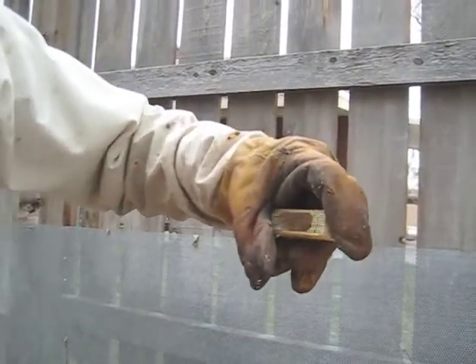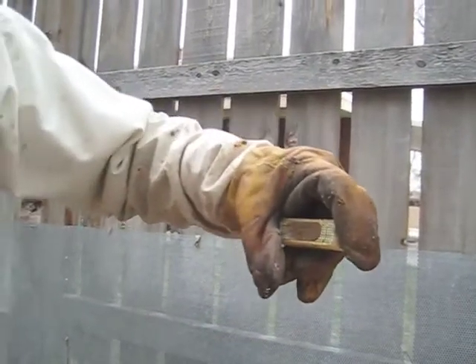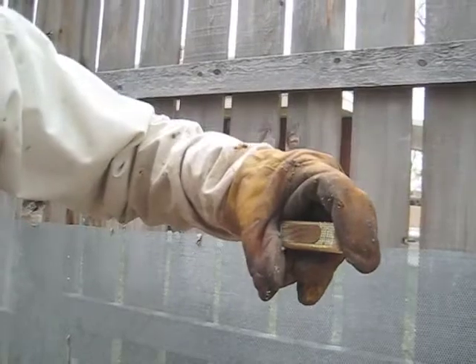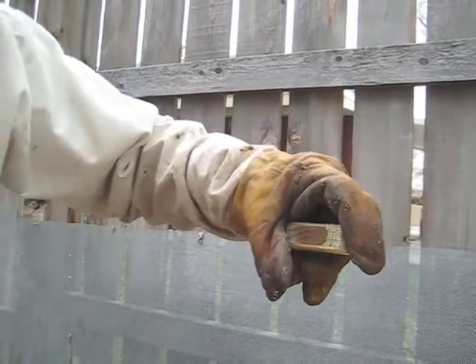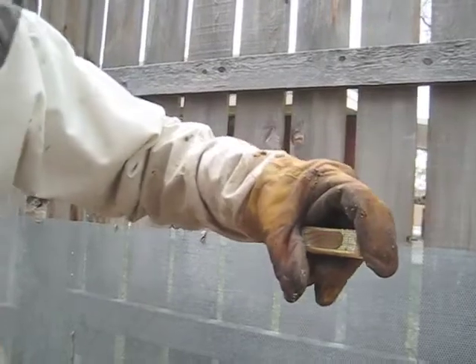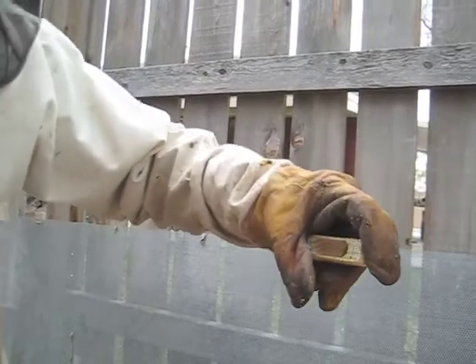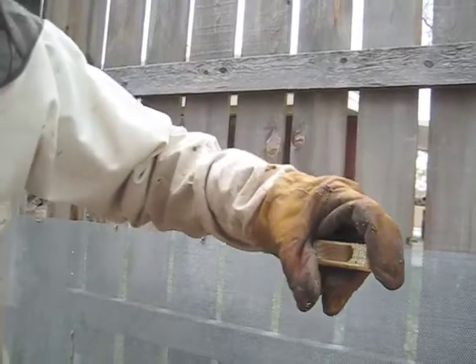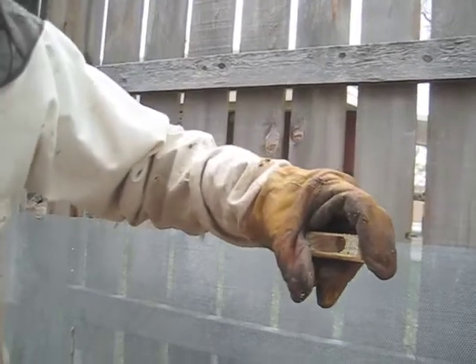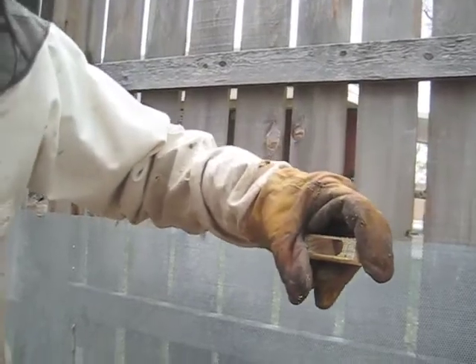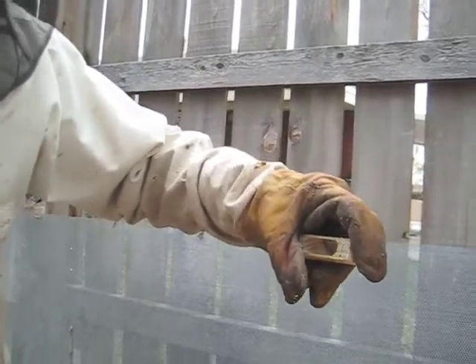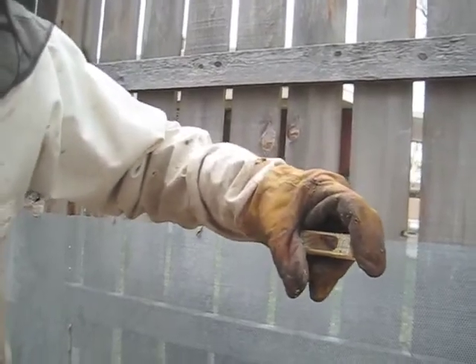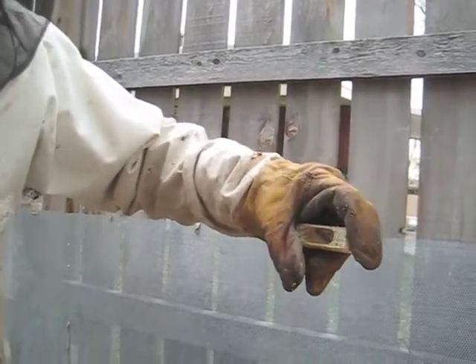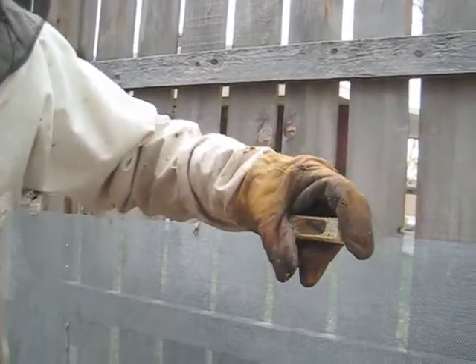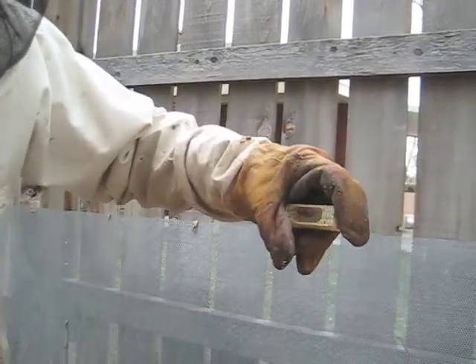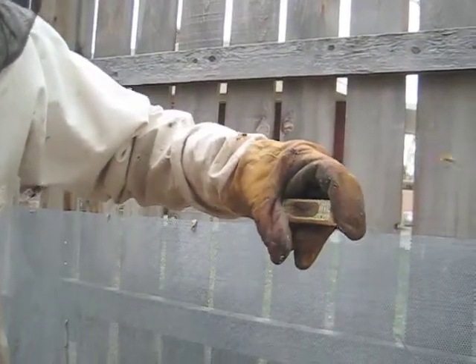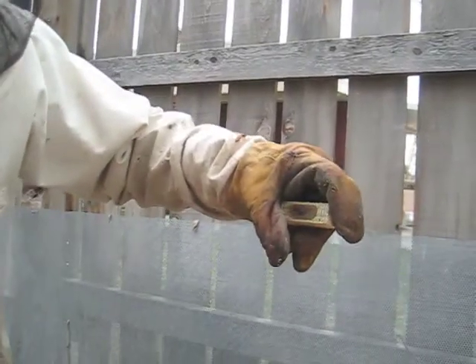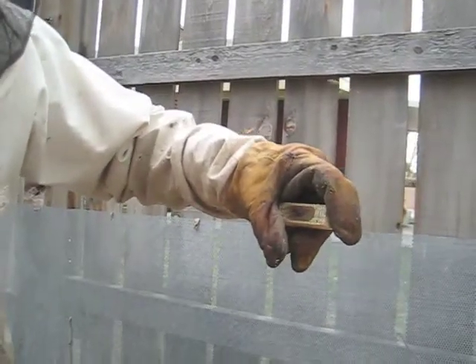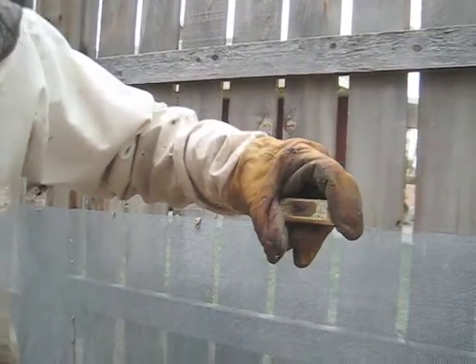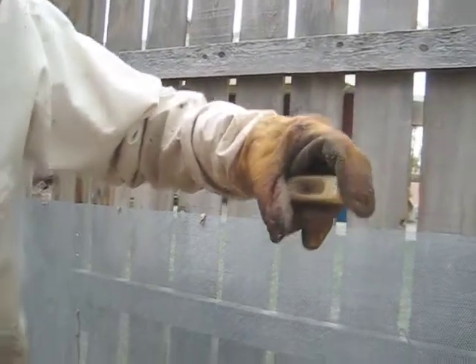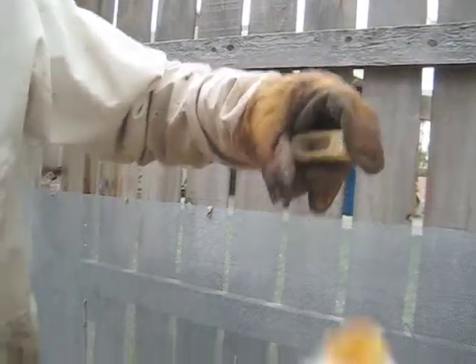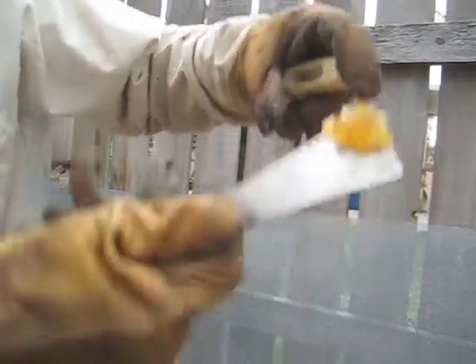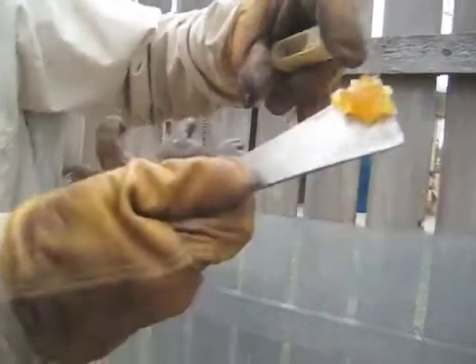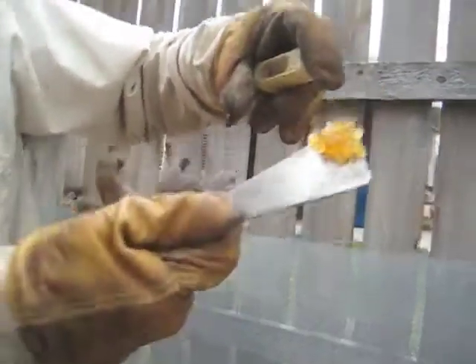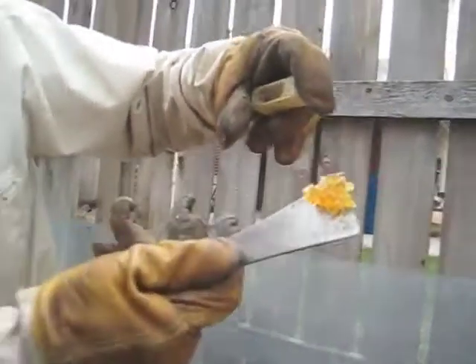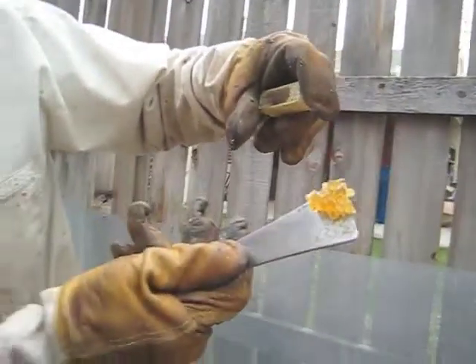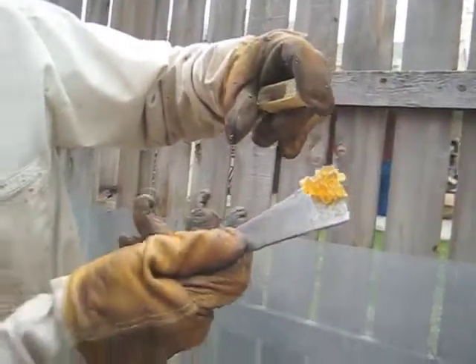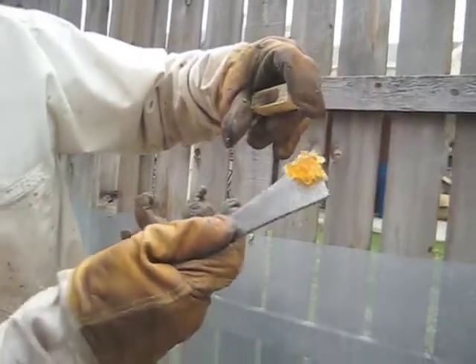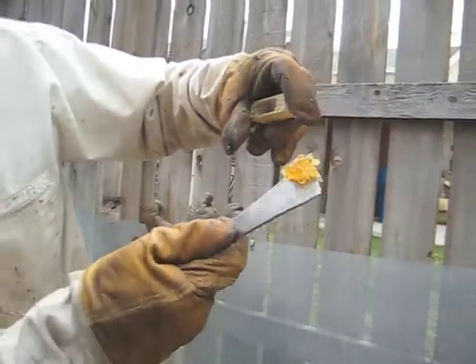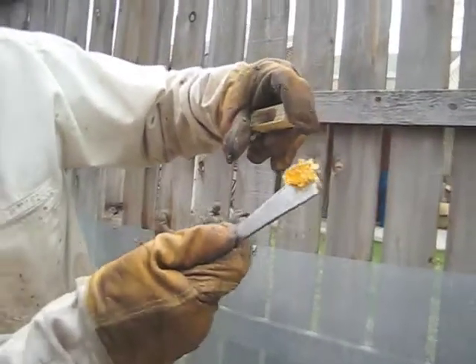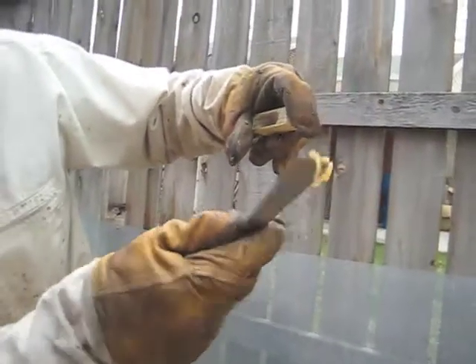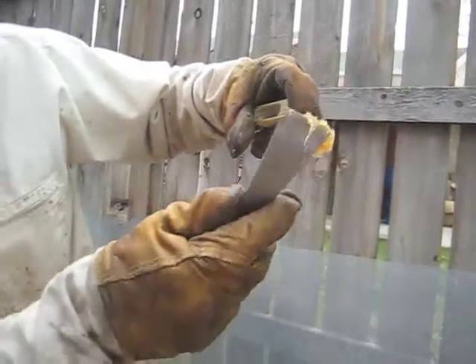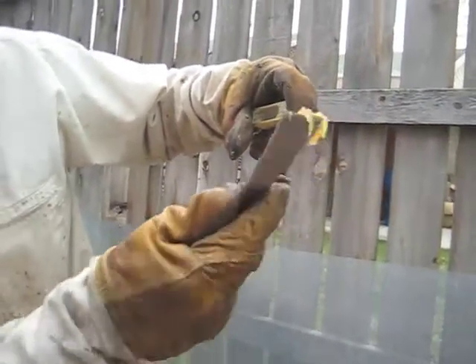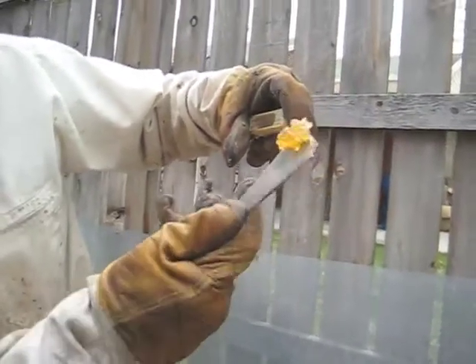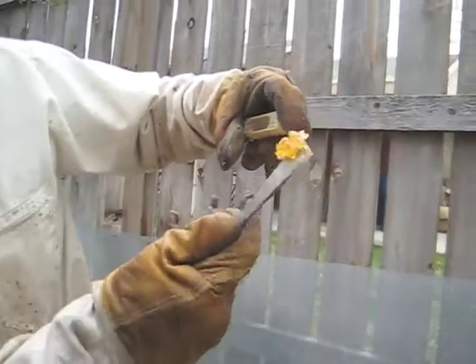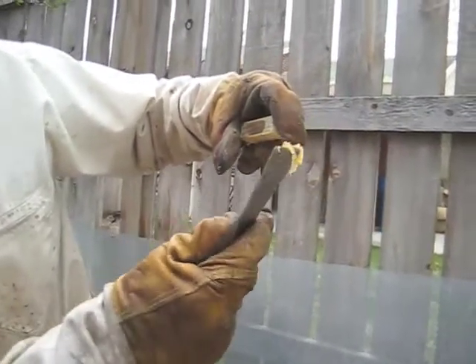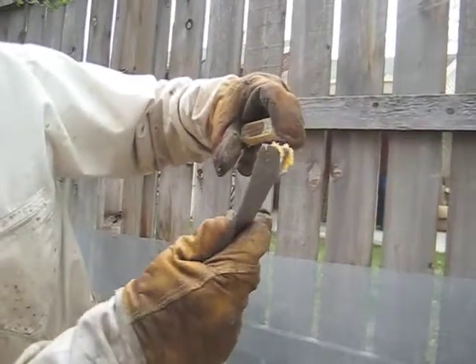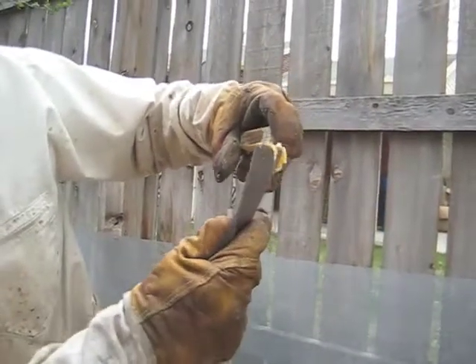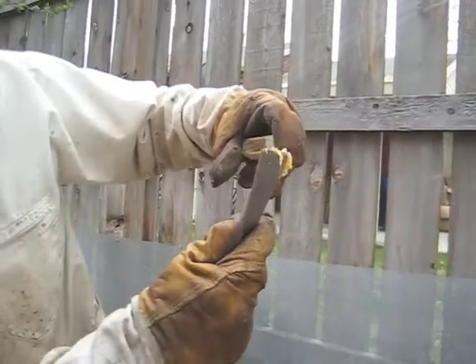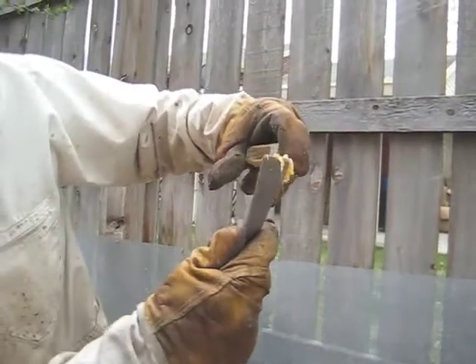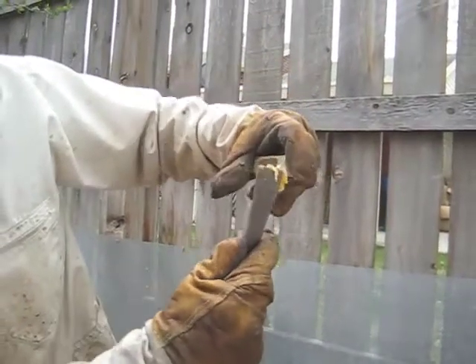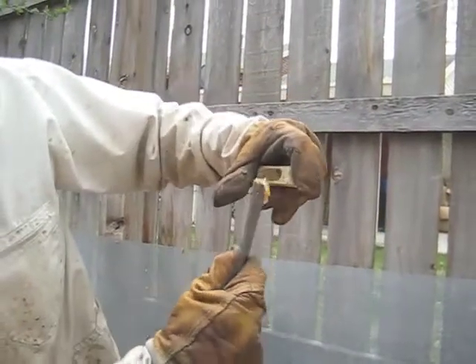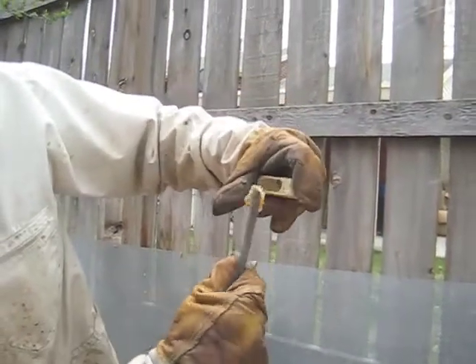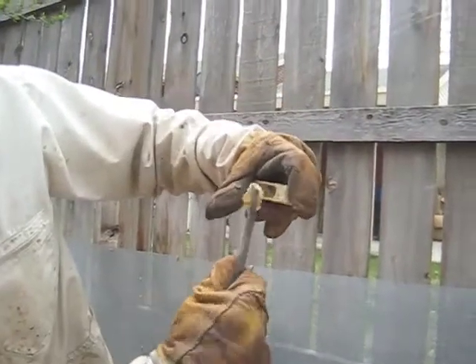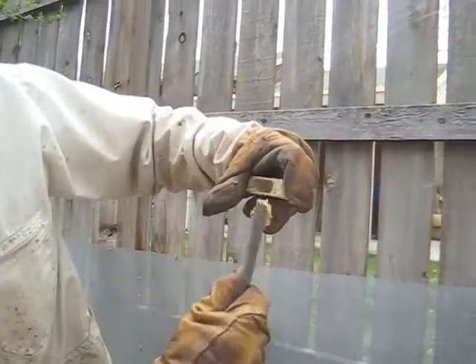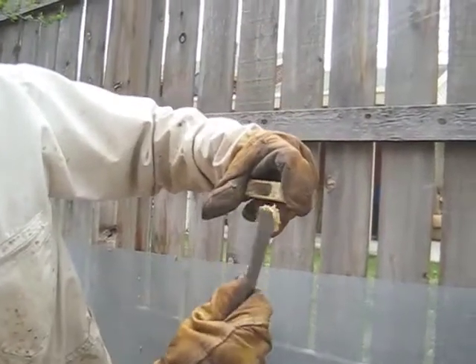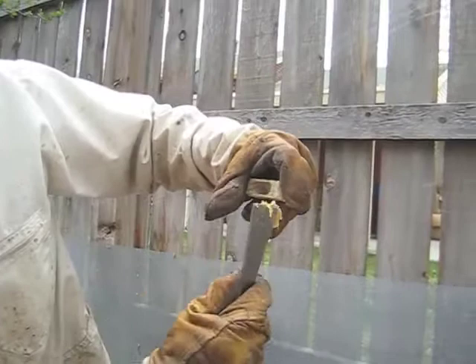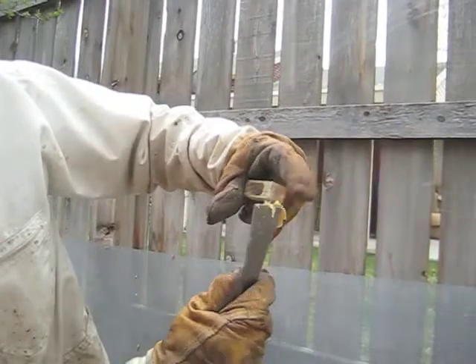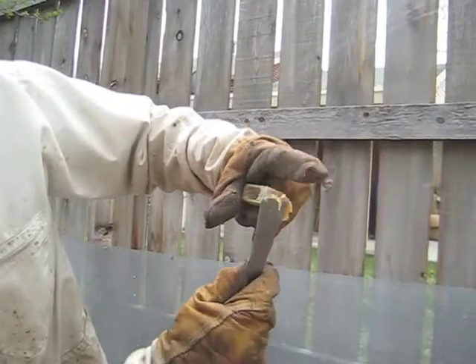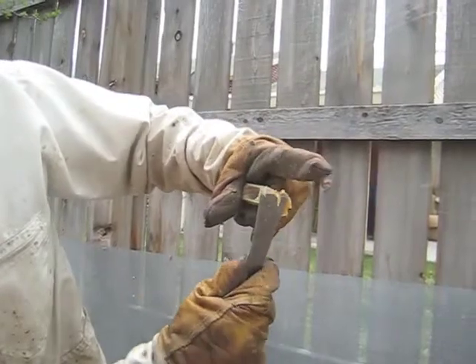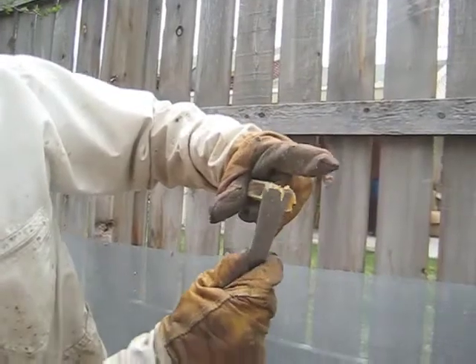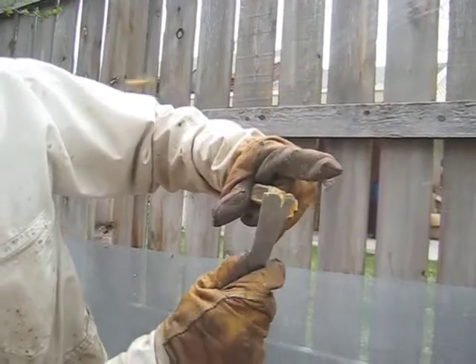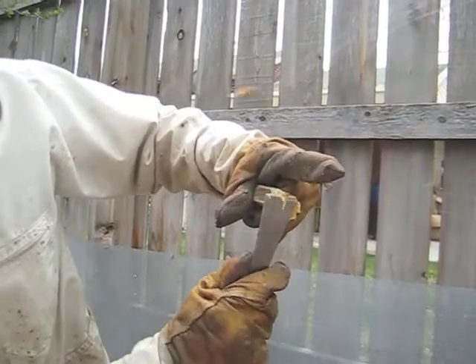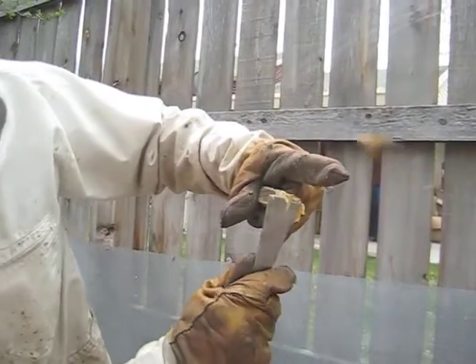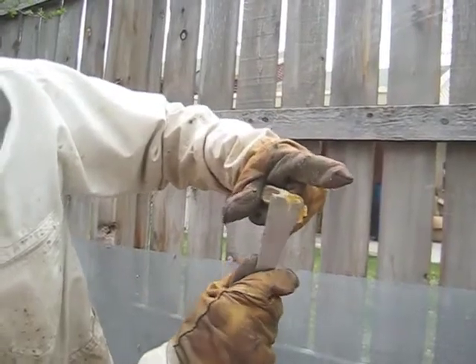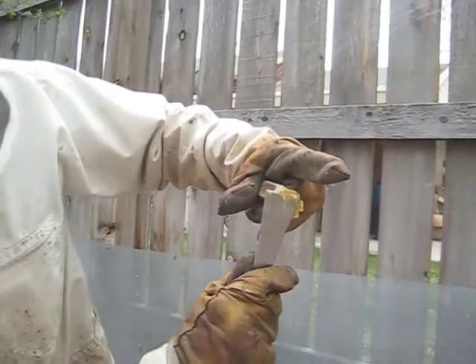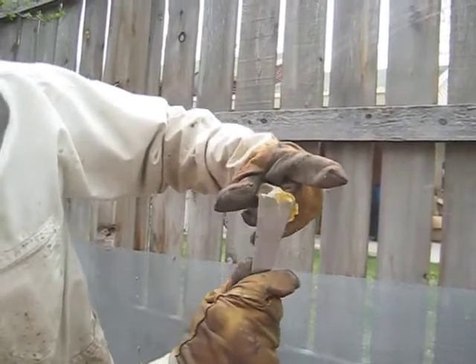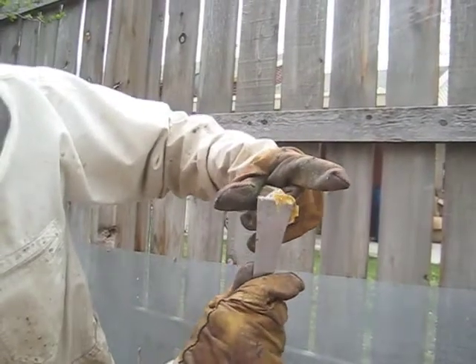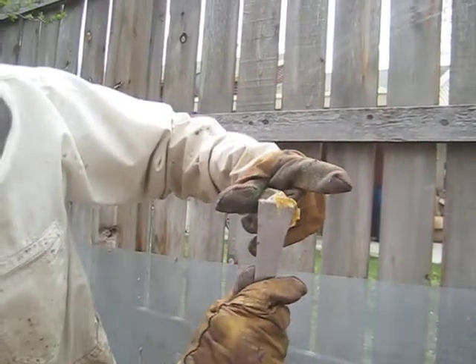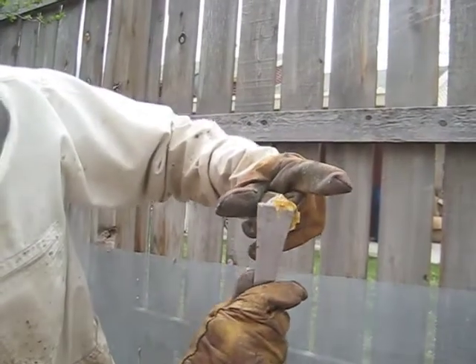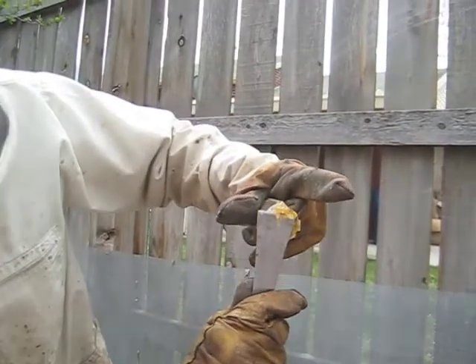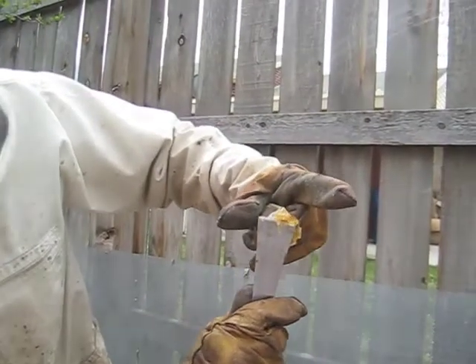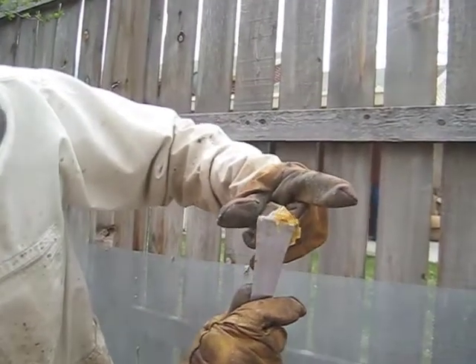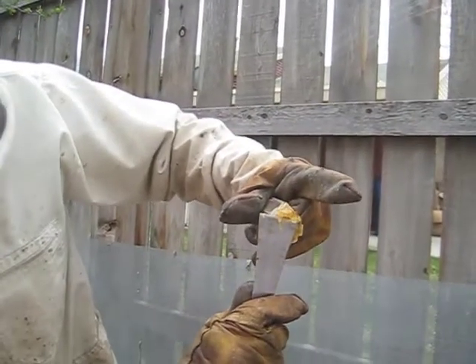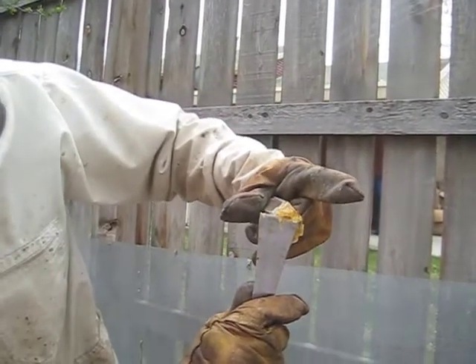Next thing I'm going to do is take some honey from last year — hopefully it's crystallized. When the queen's at the other end, put some honey in the hole right there.